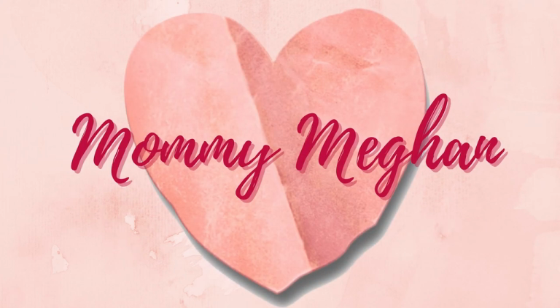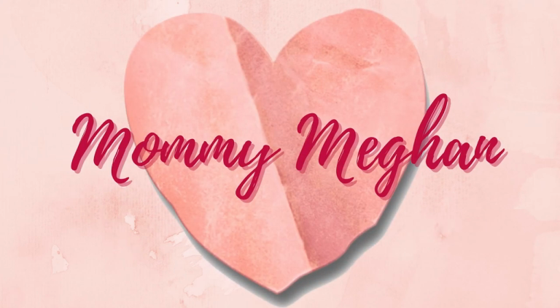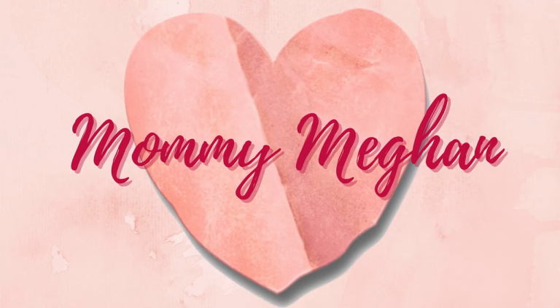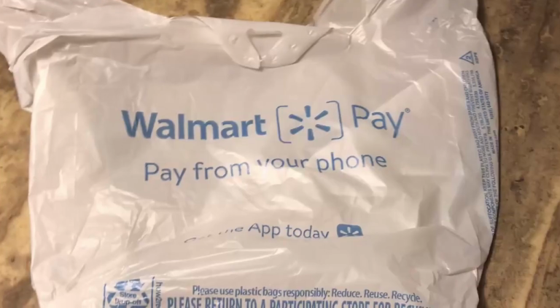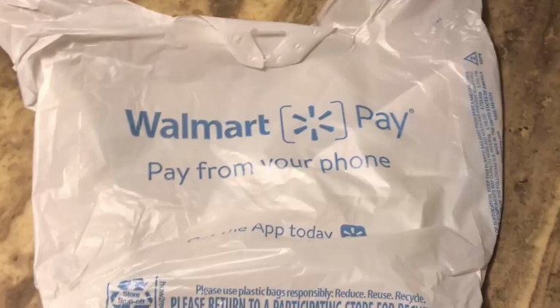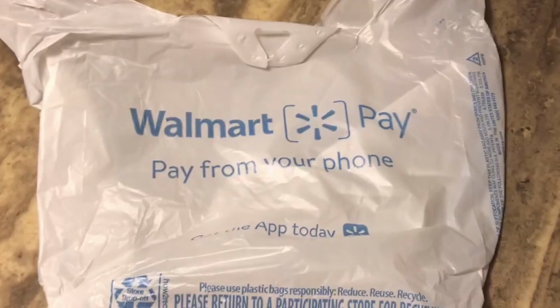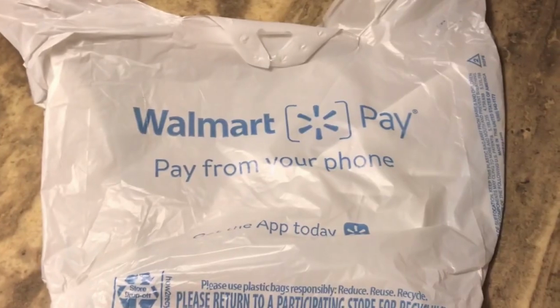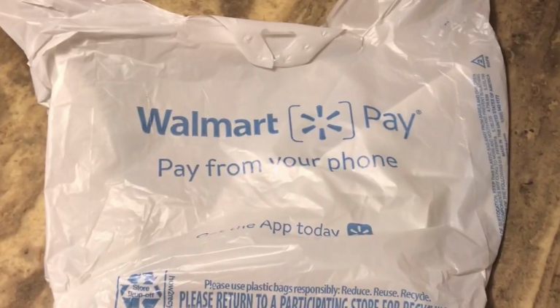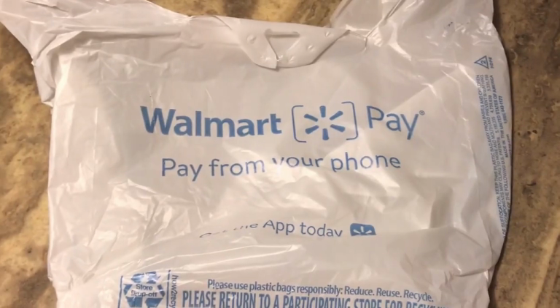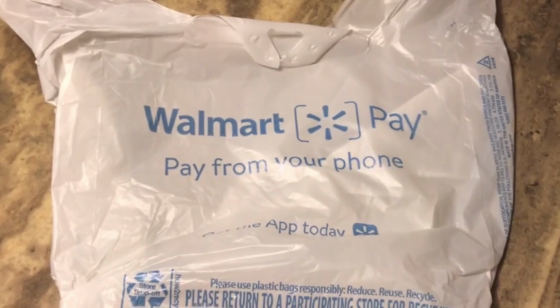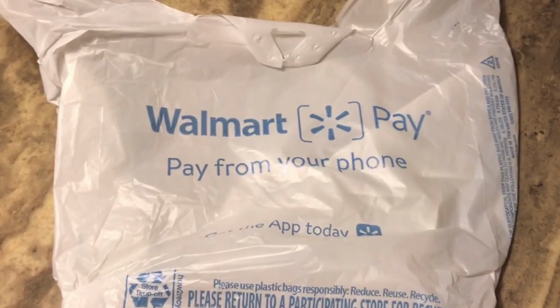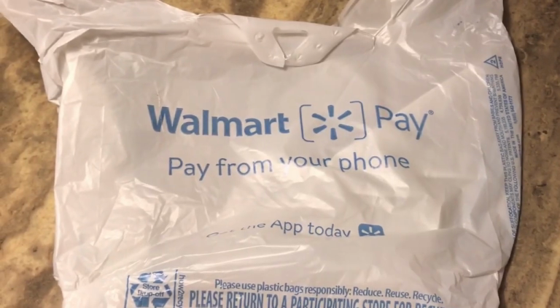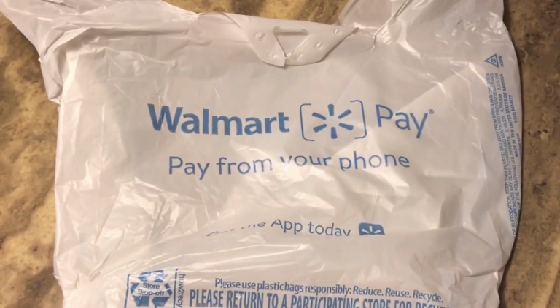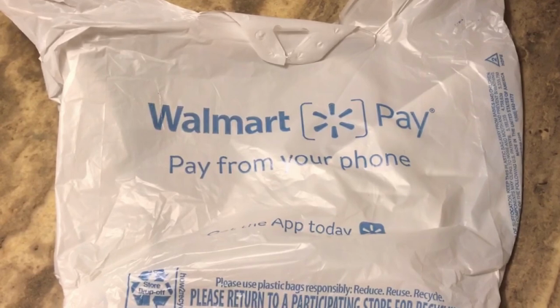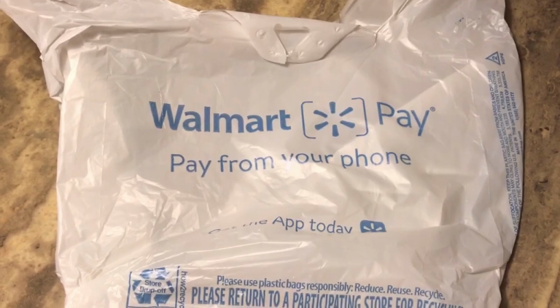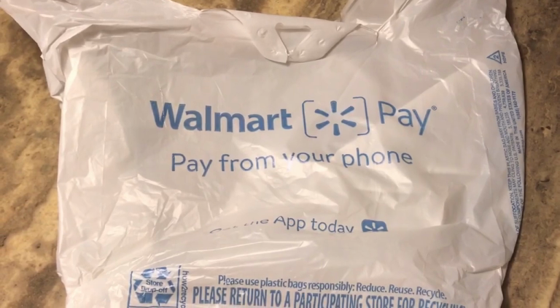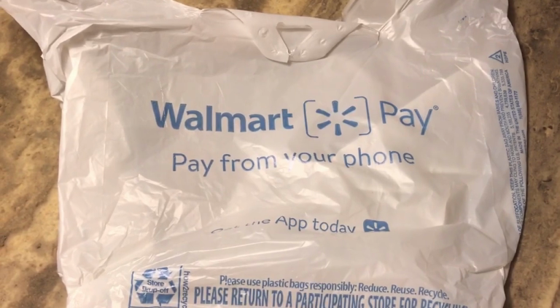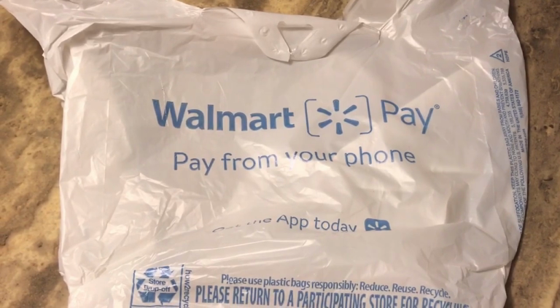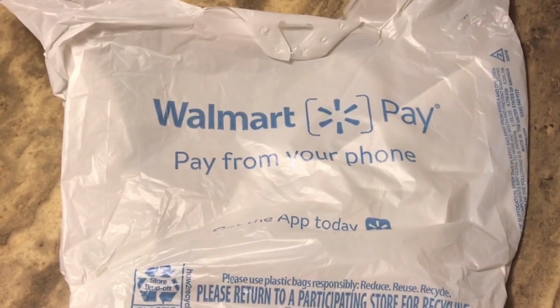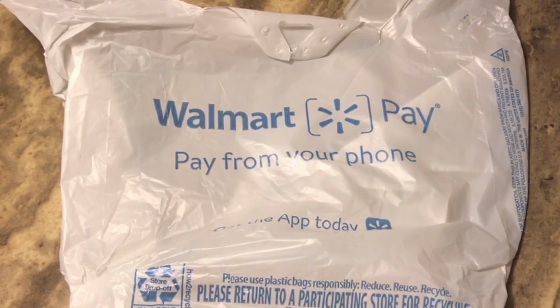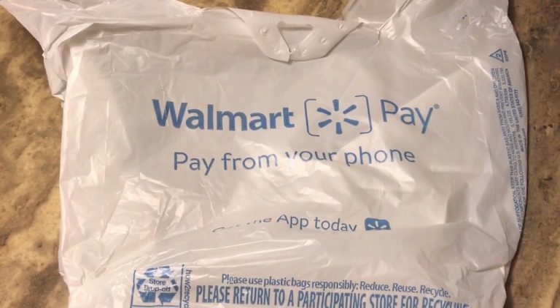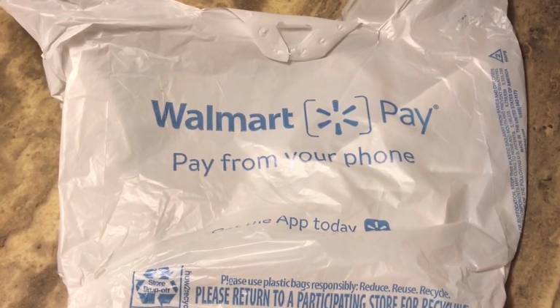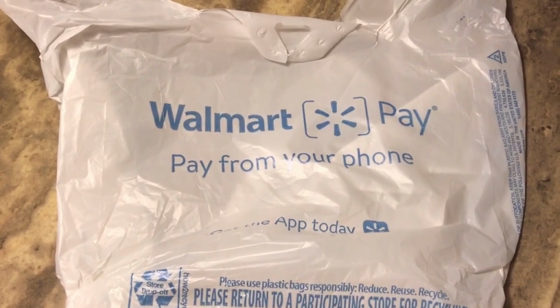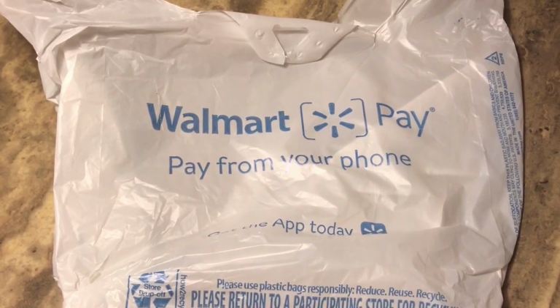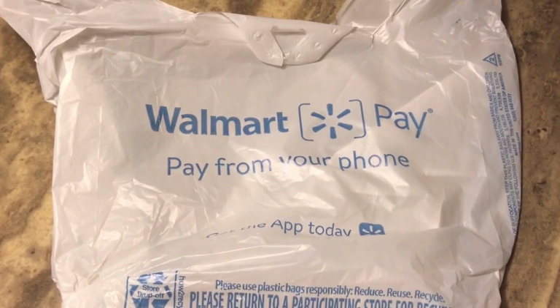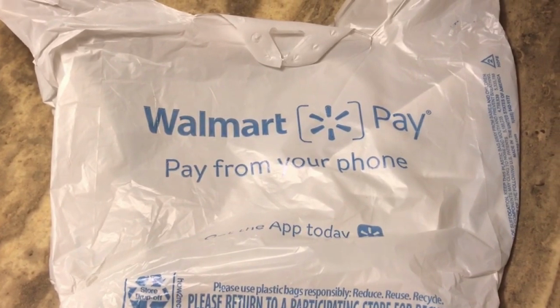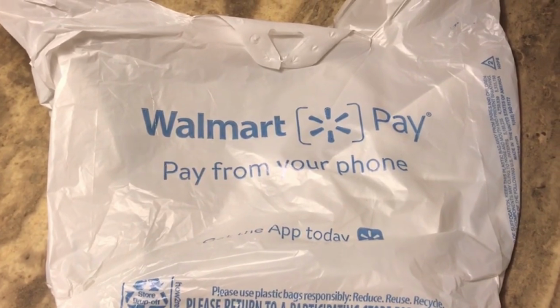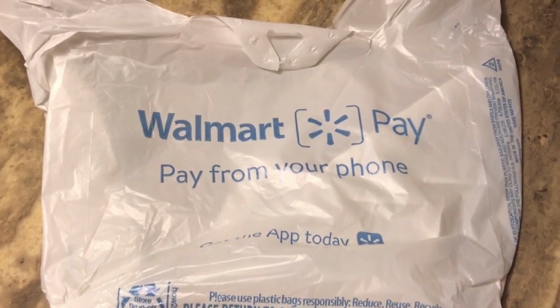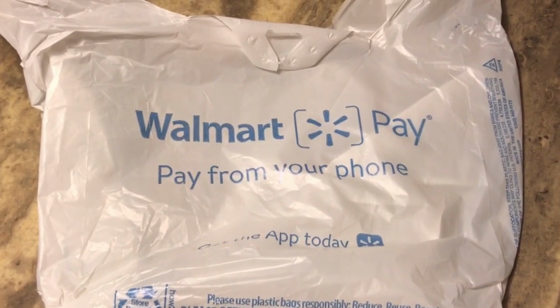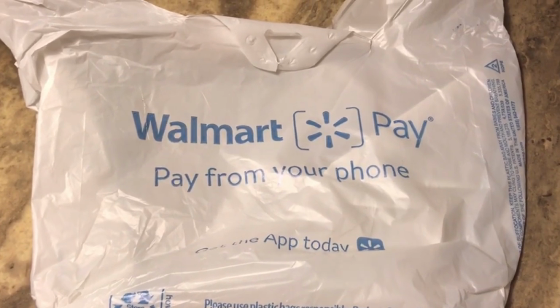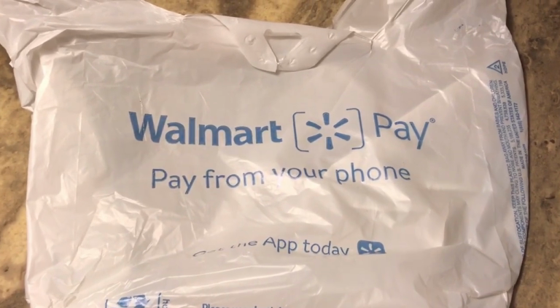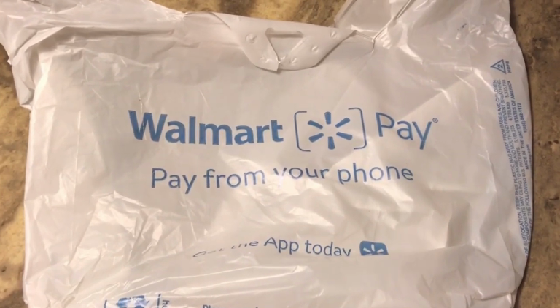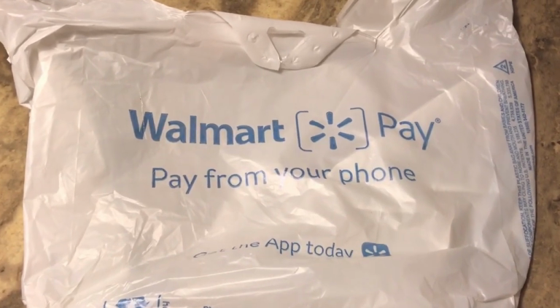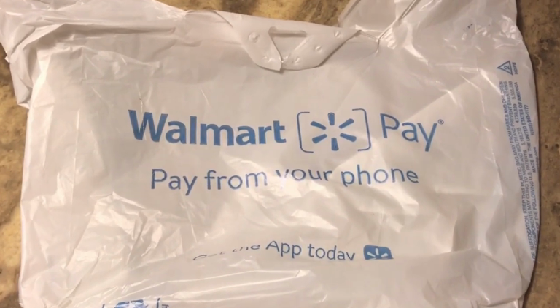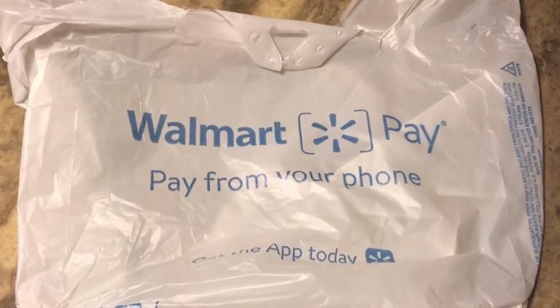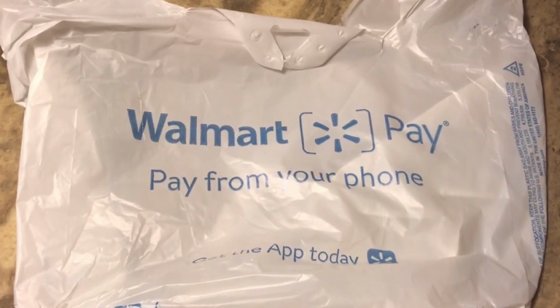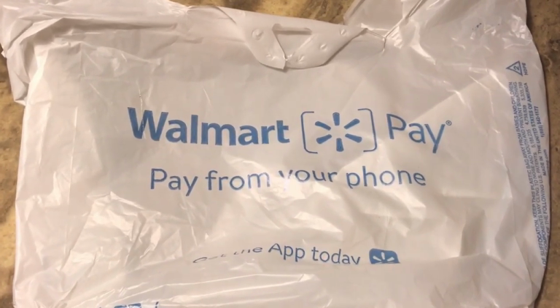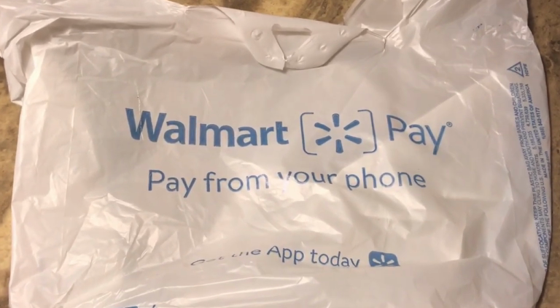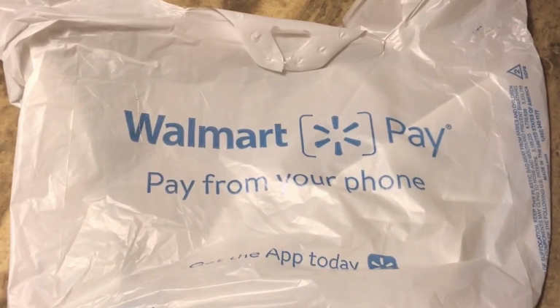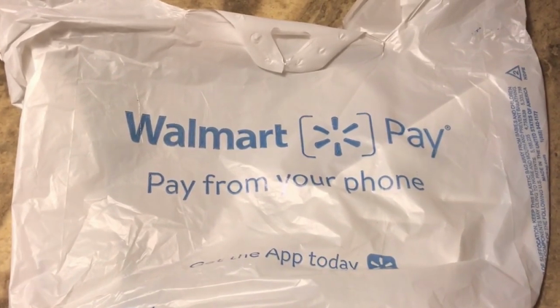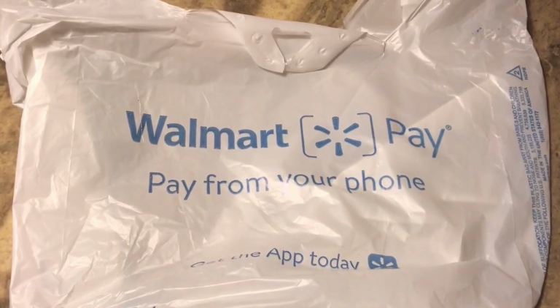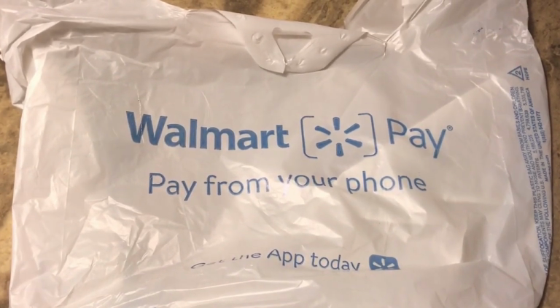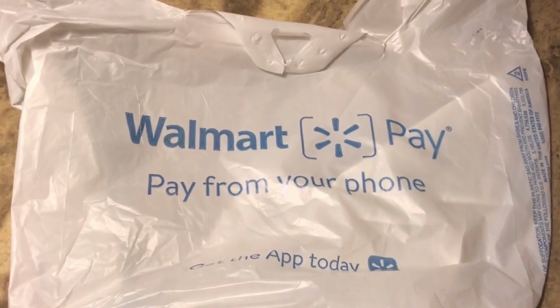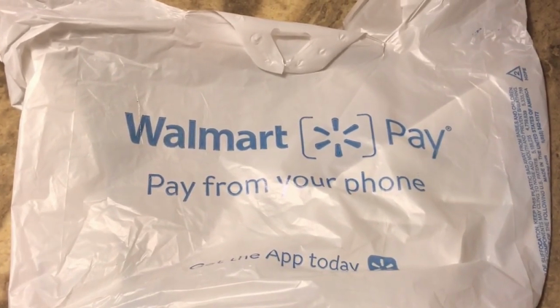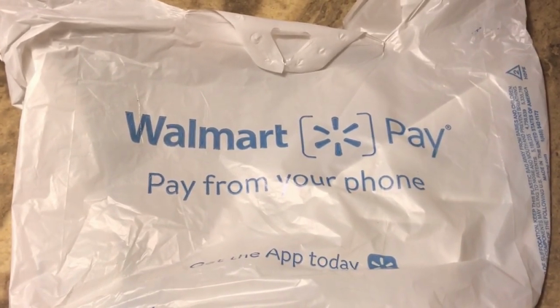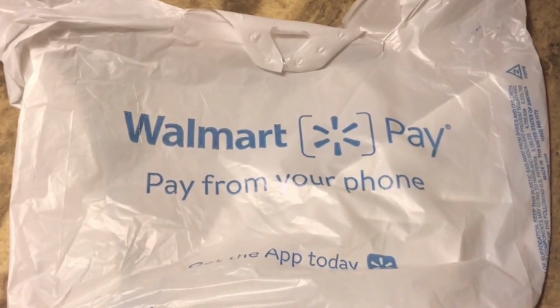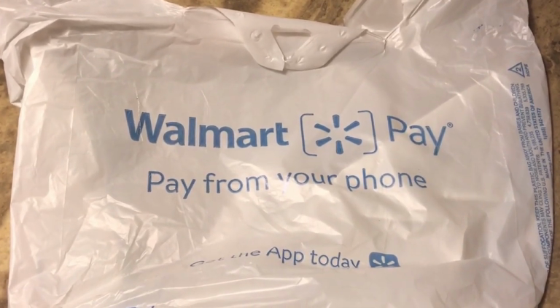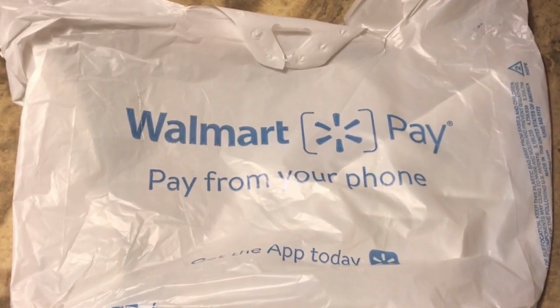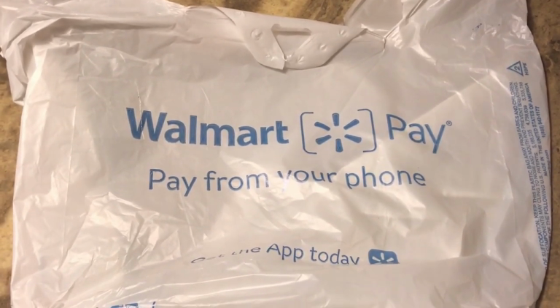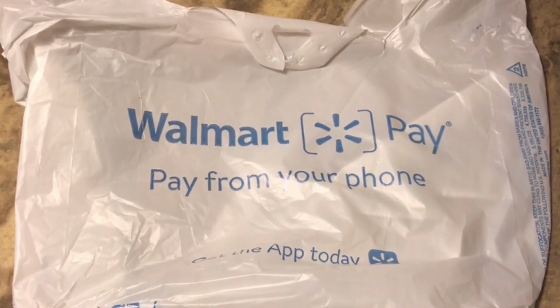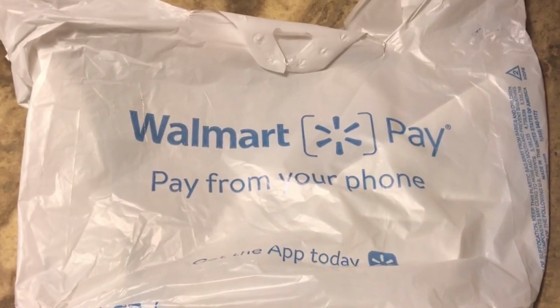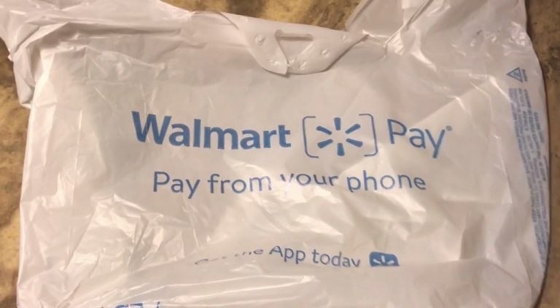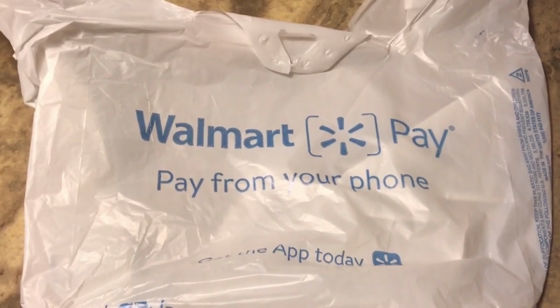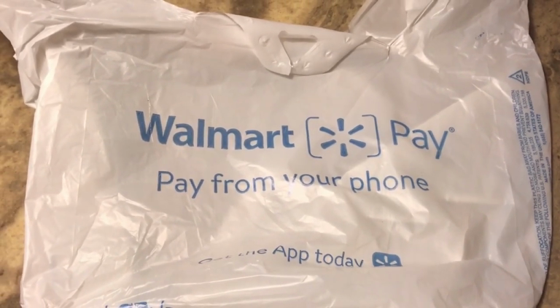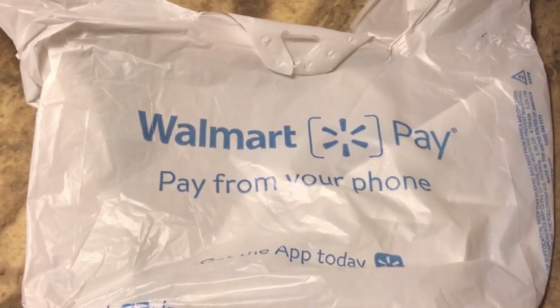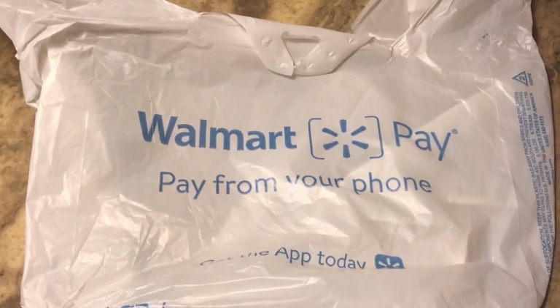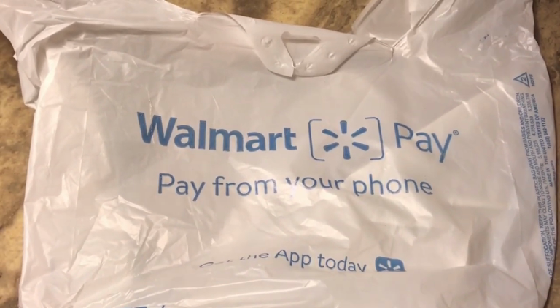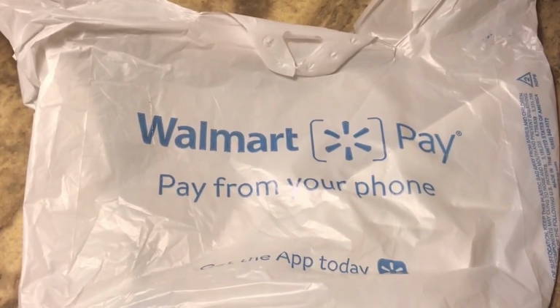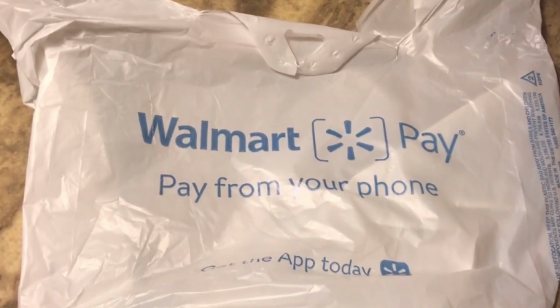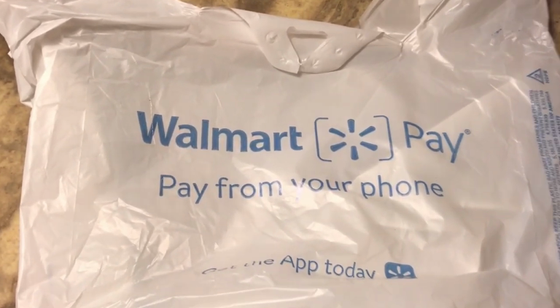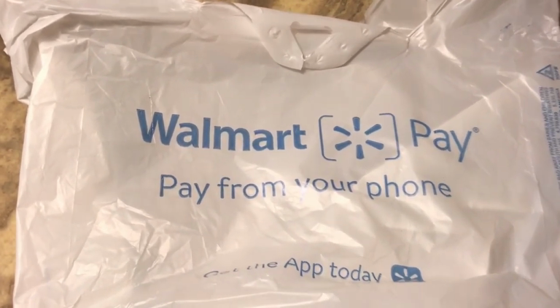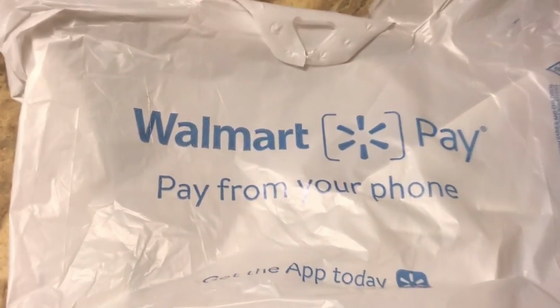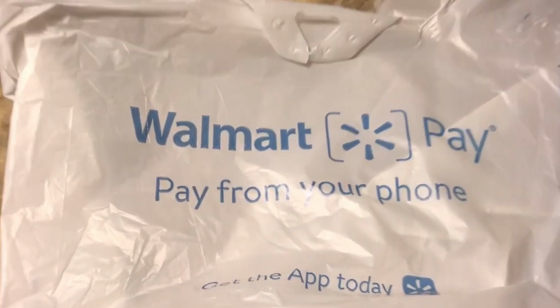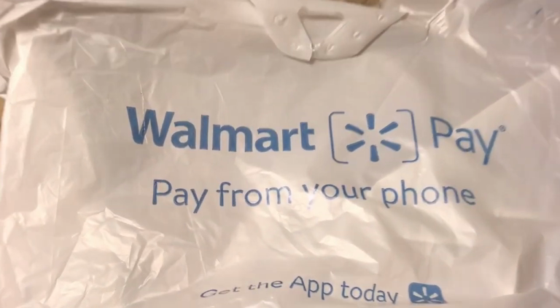Hello everybody, welcome back to my channel. If you're new here, my name is Megan and today I am doing a Walmart haul.